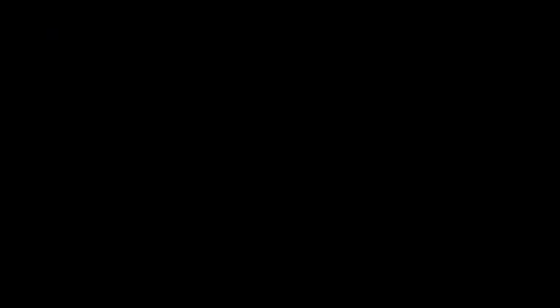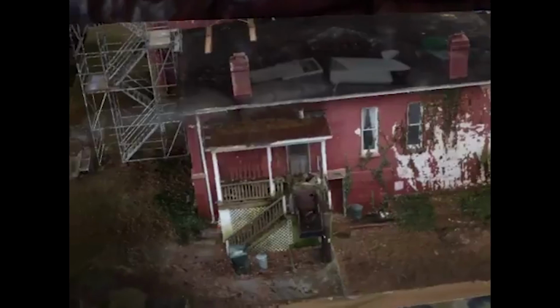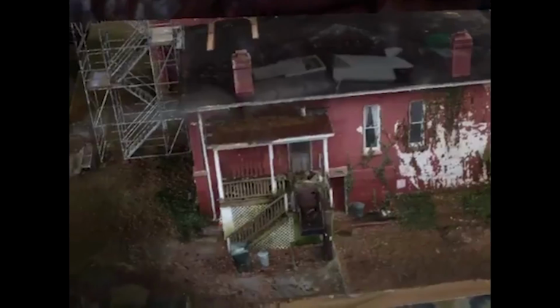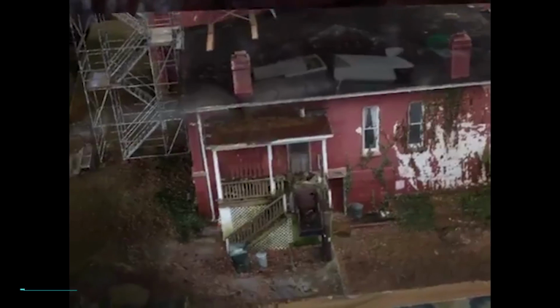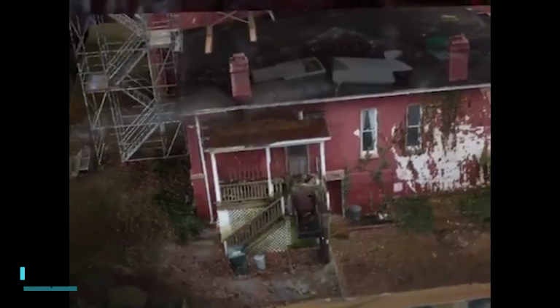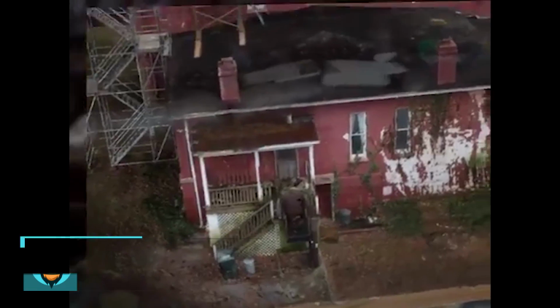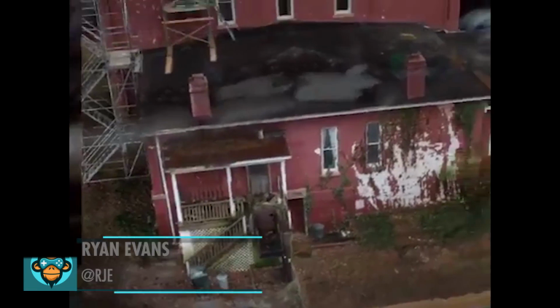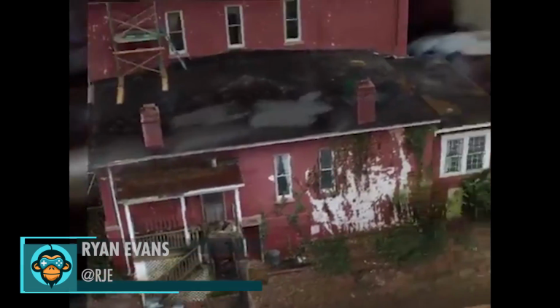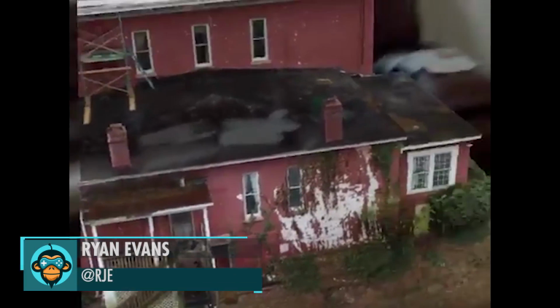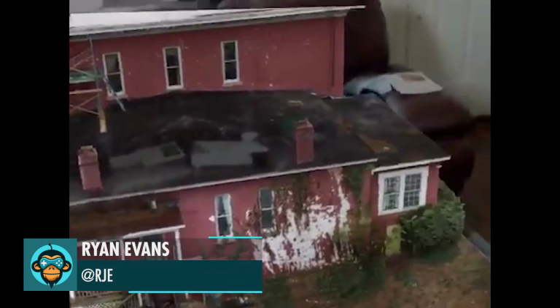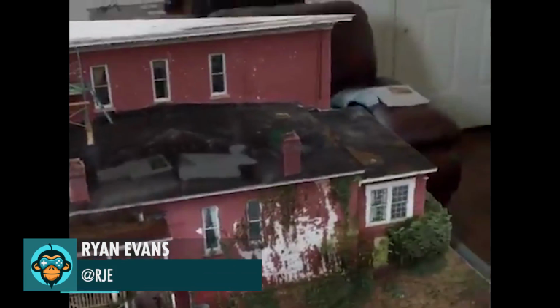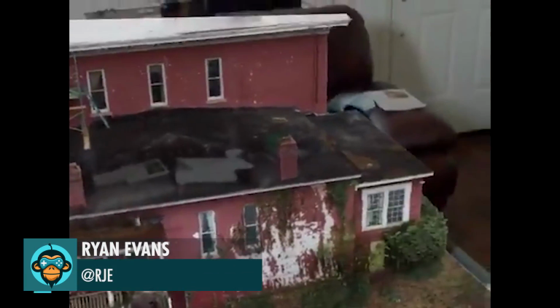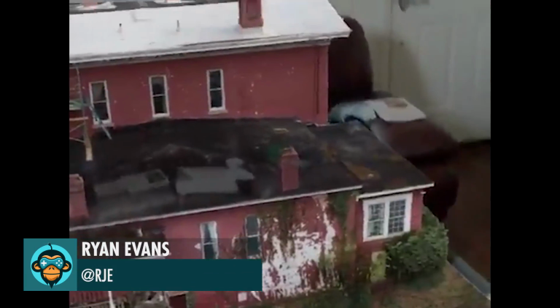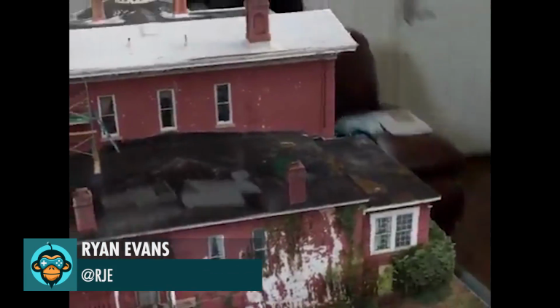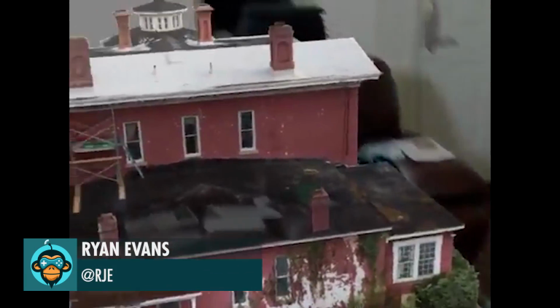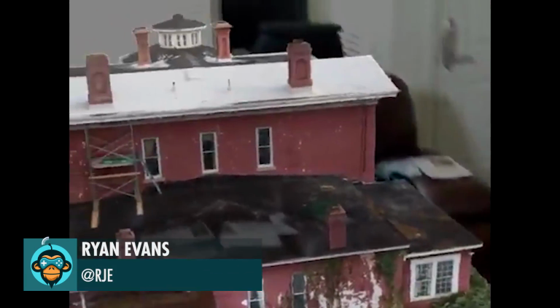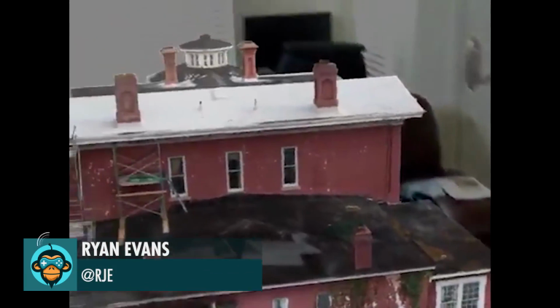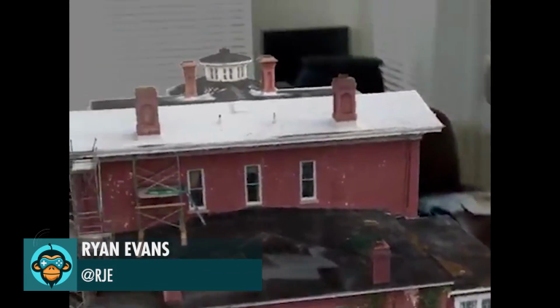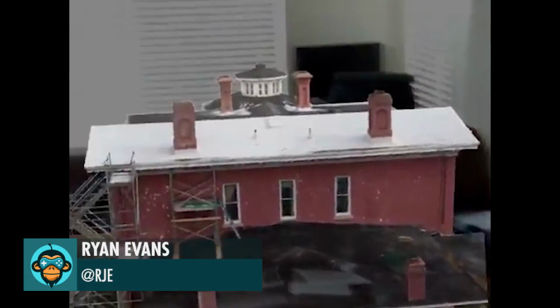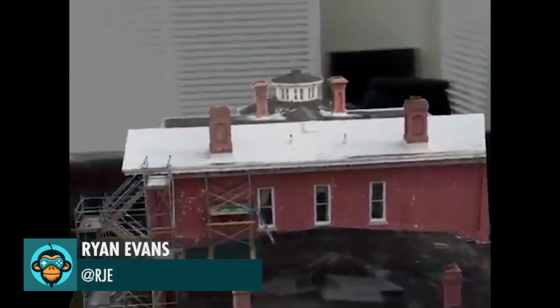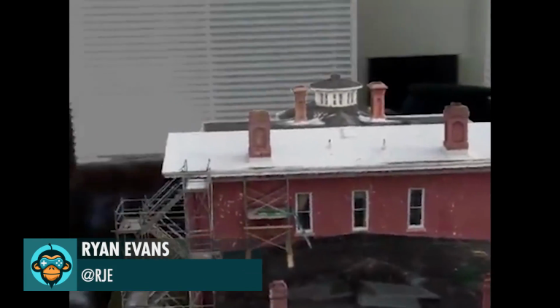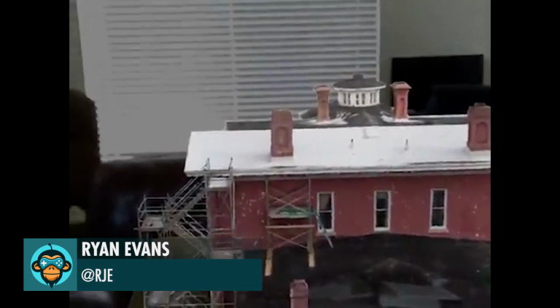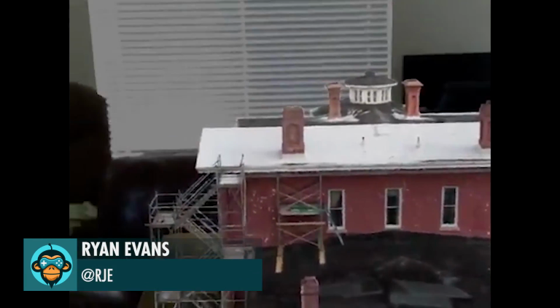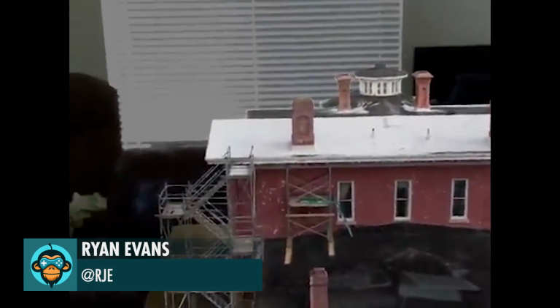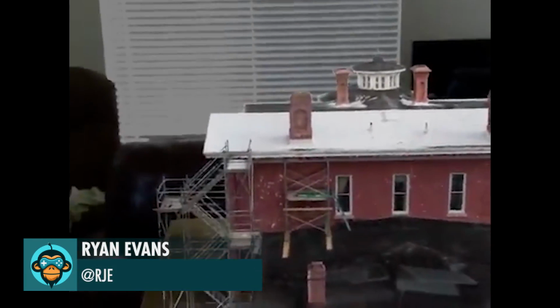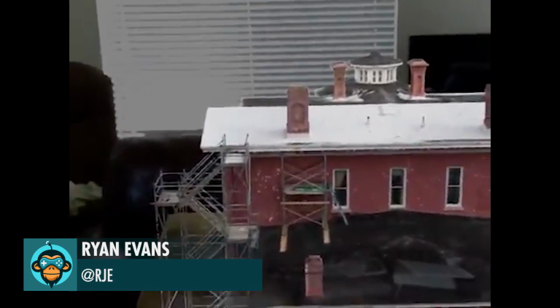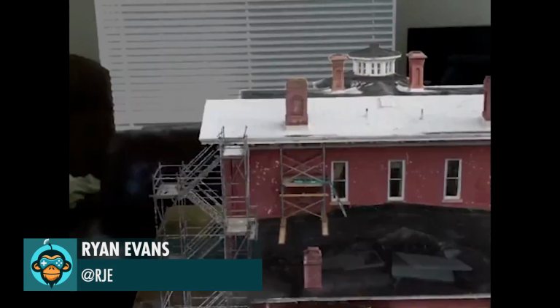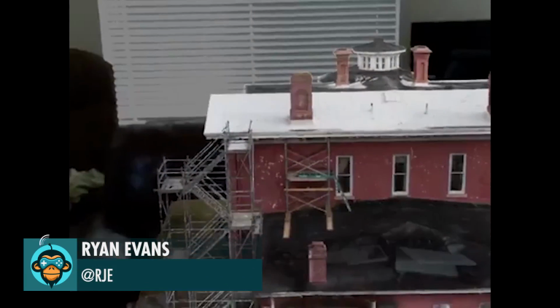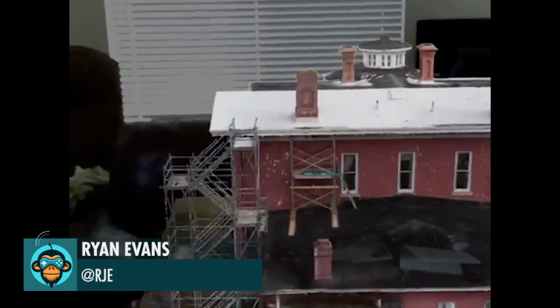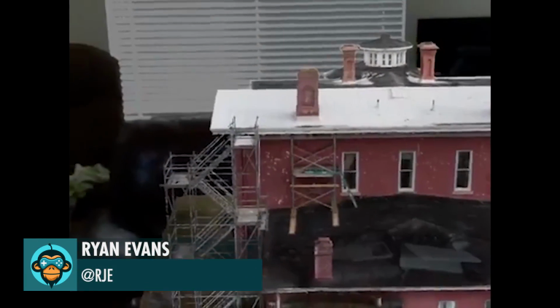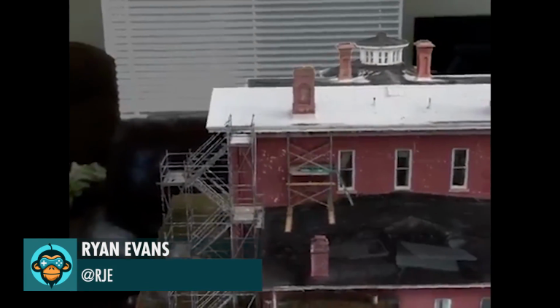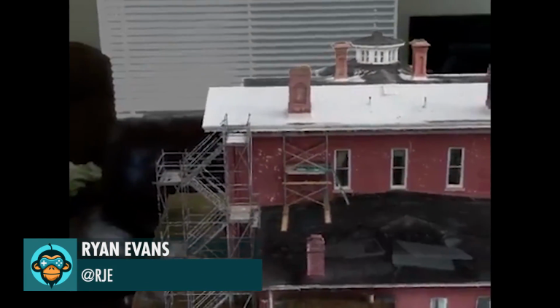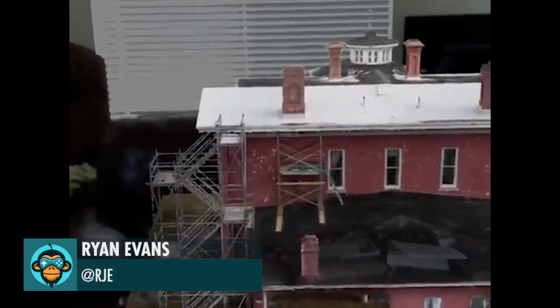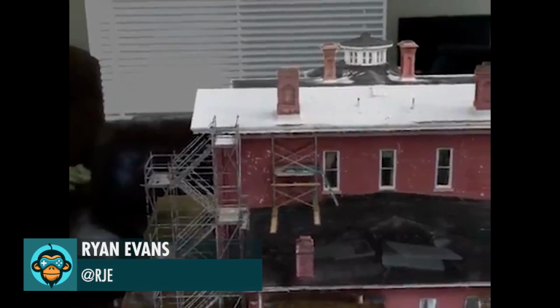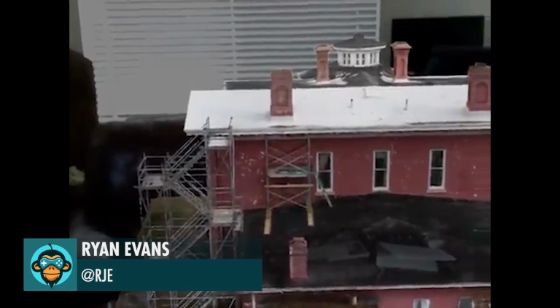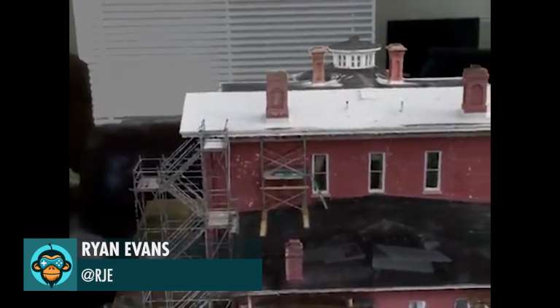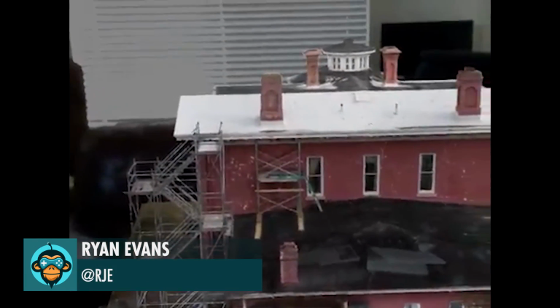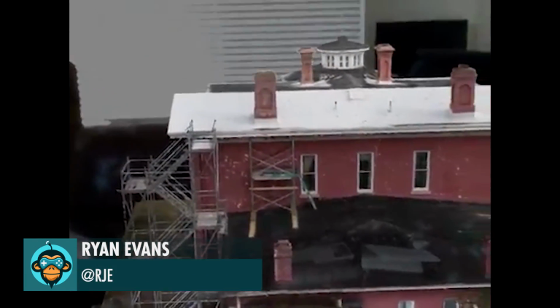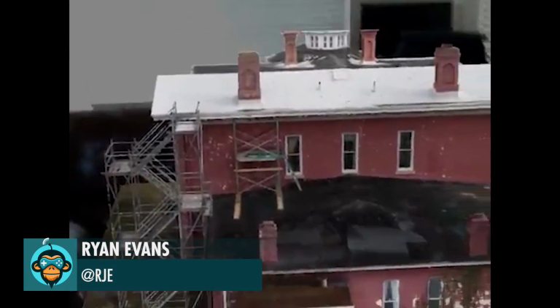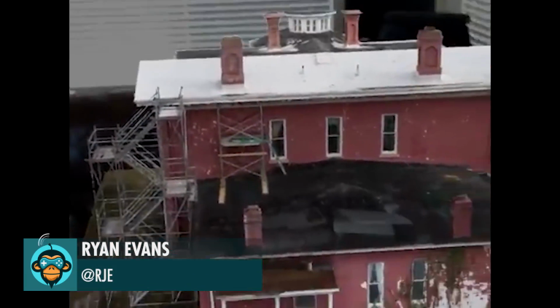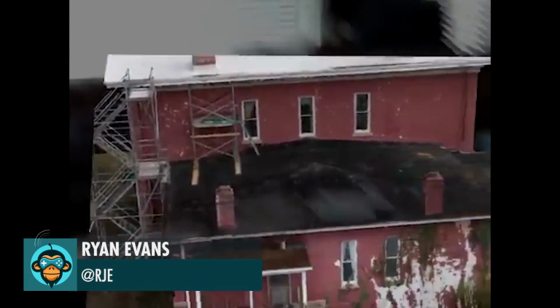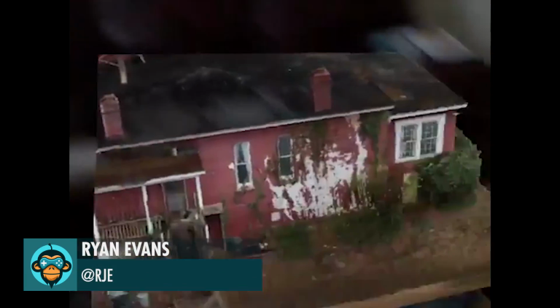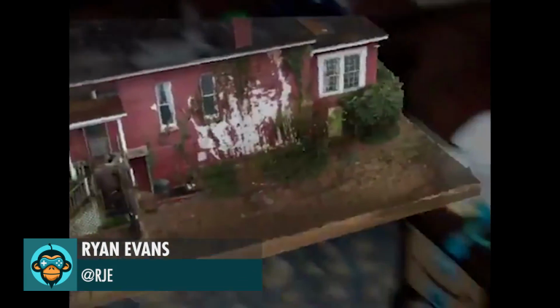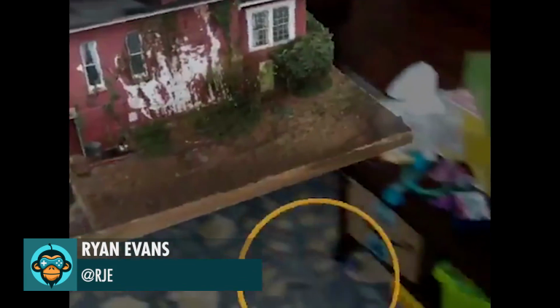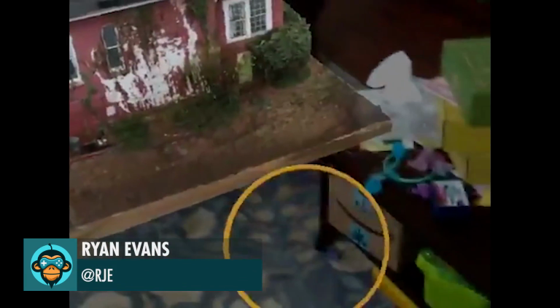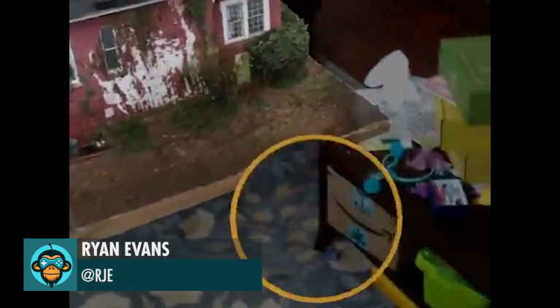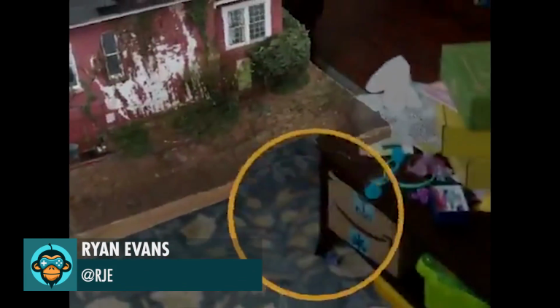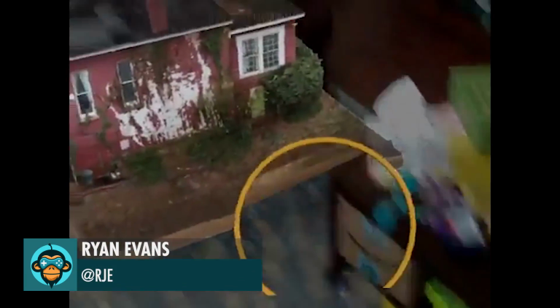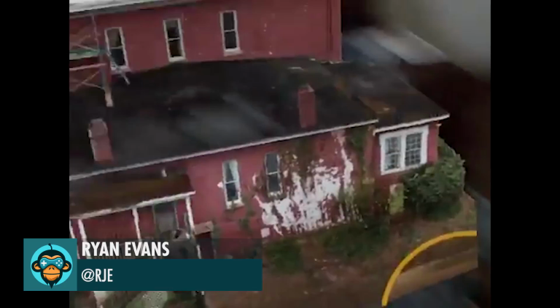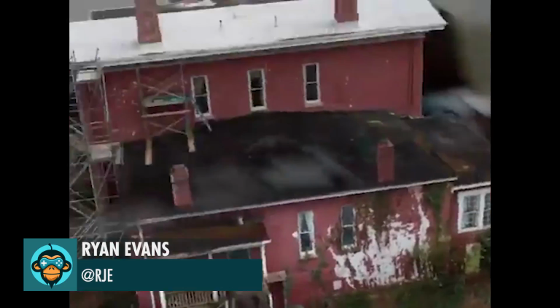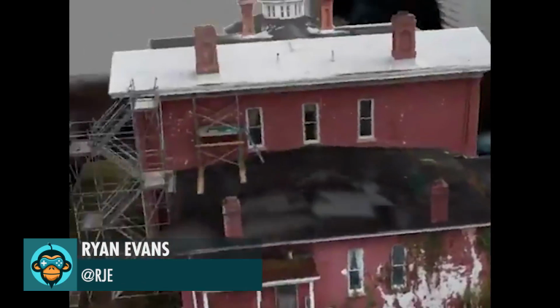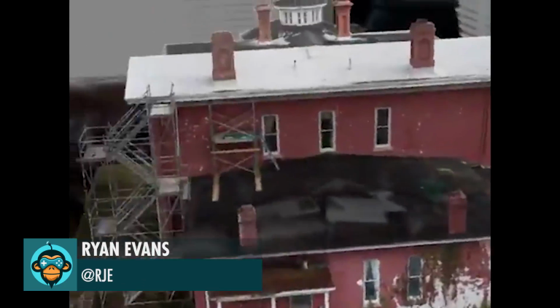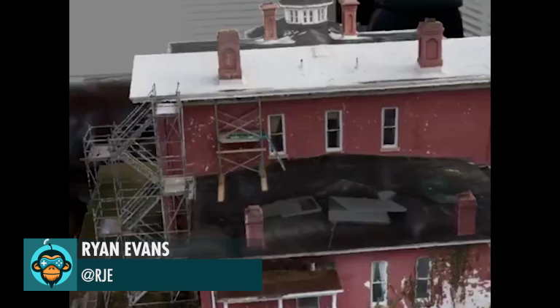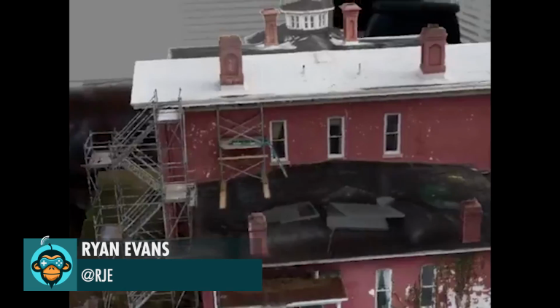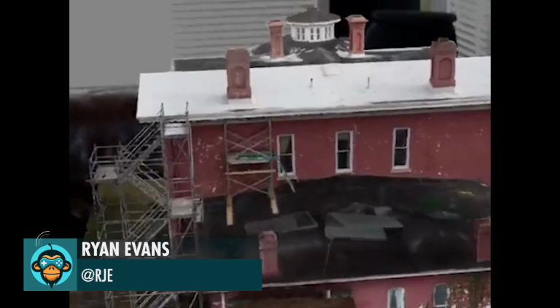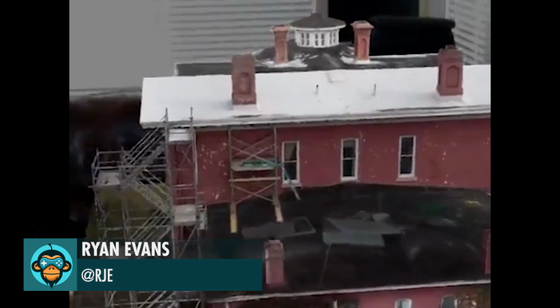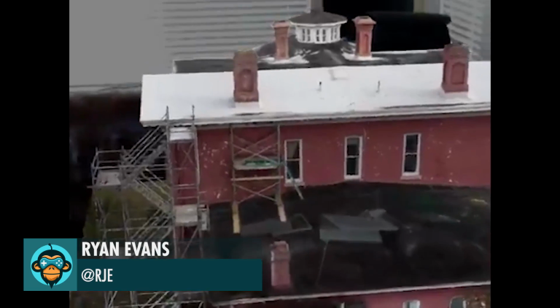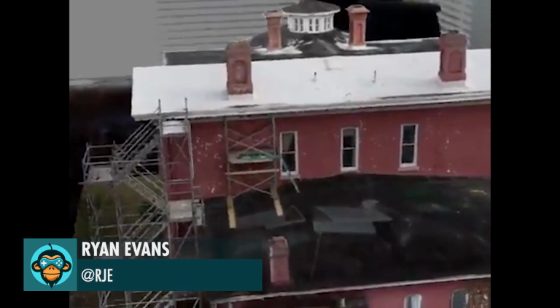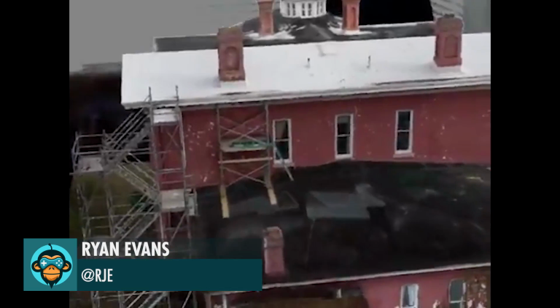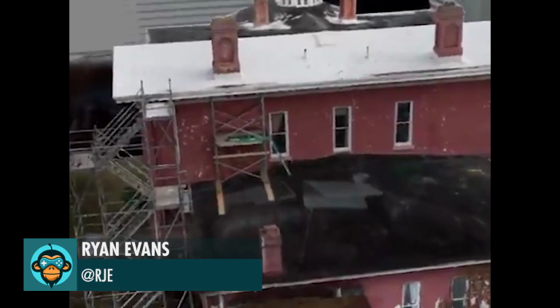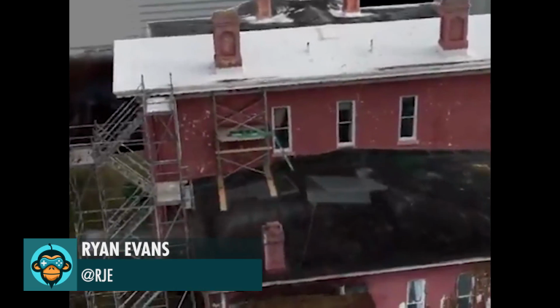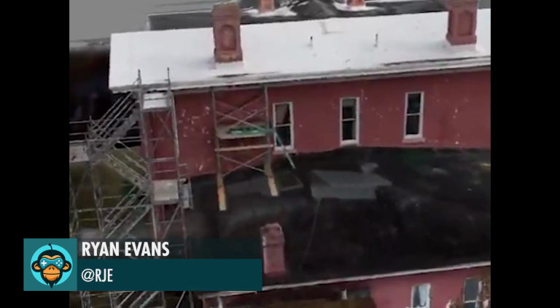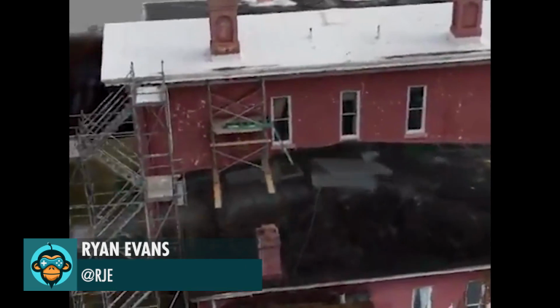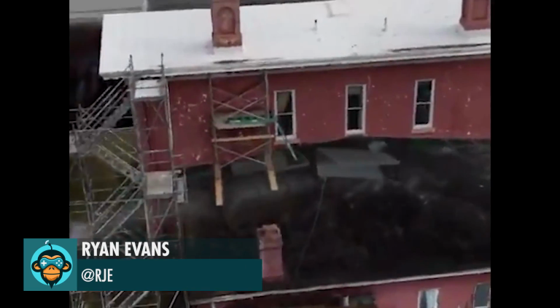Ryan Evans' photogrammetry assets look amazing inside of Magic Leap, especially with the virtual magnifying glass.